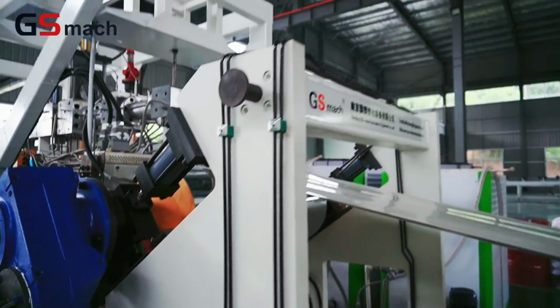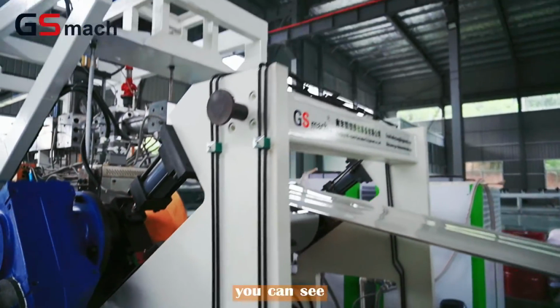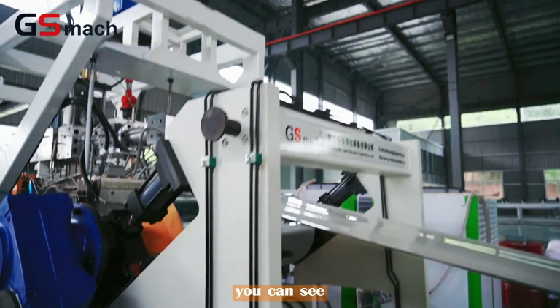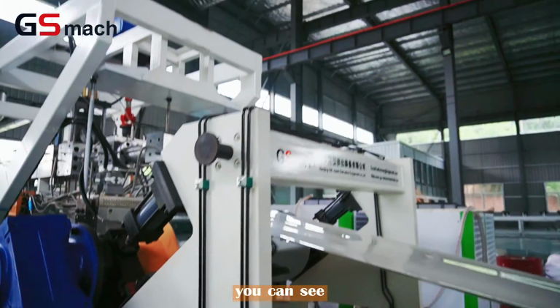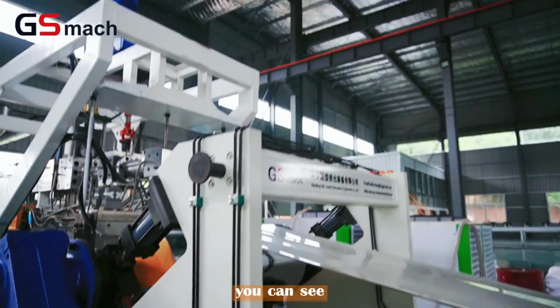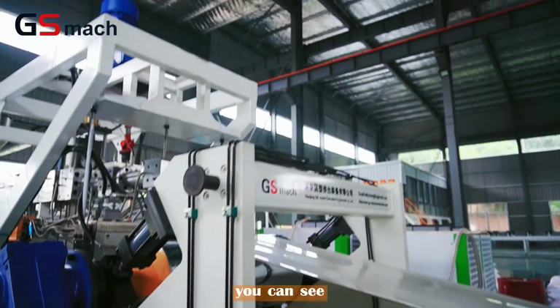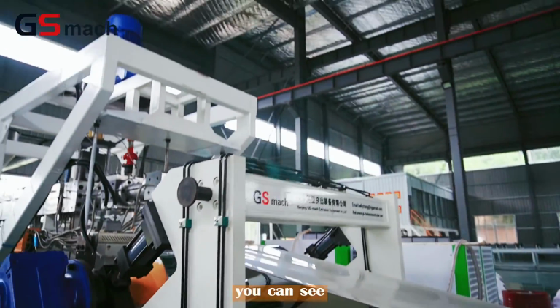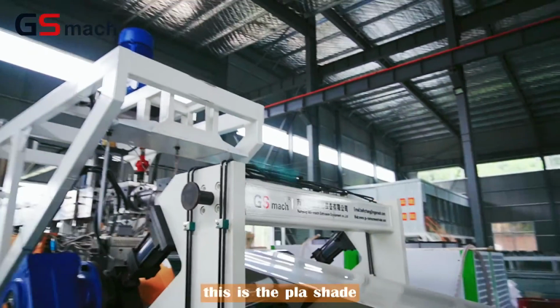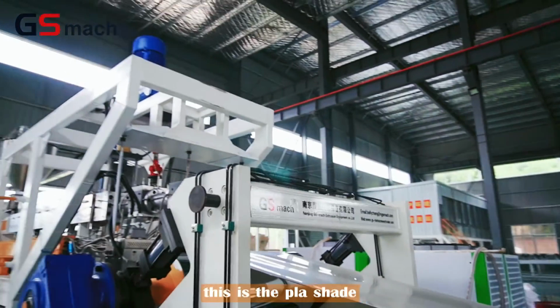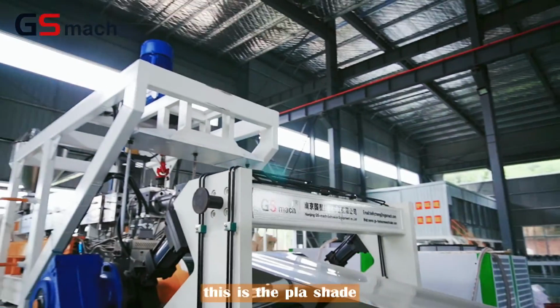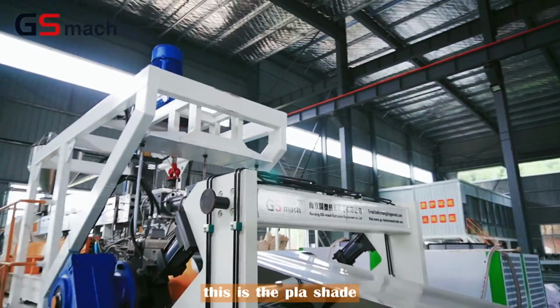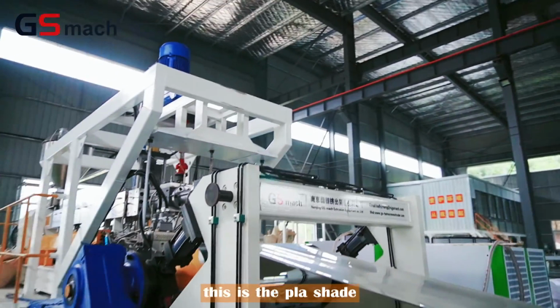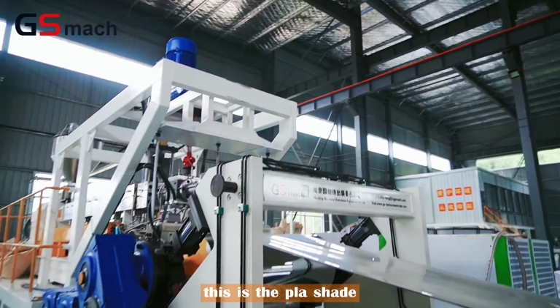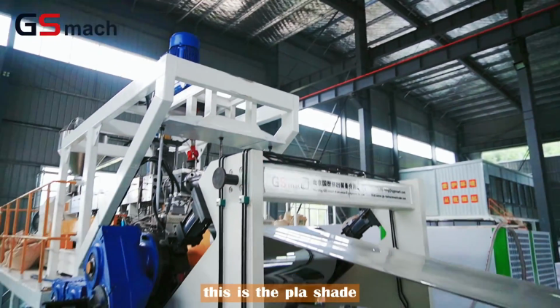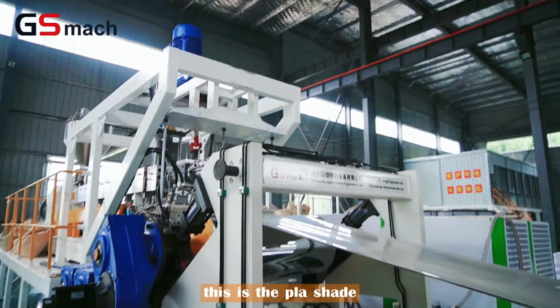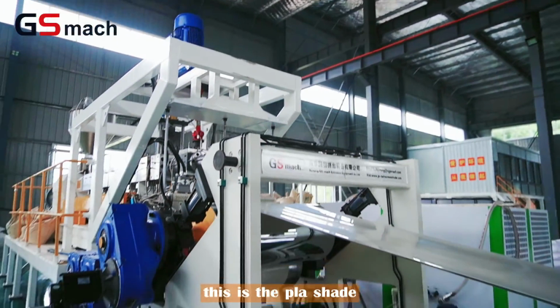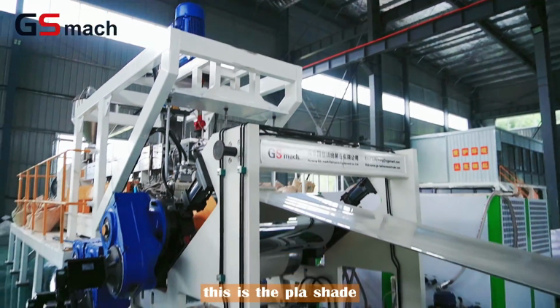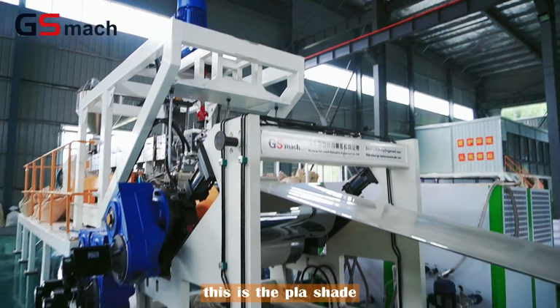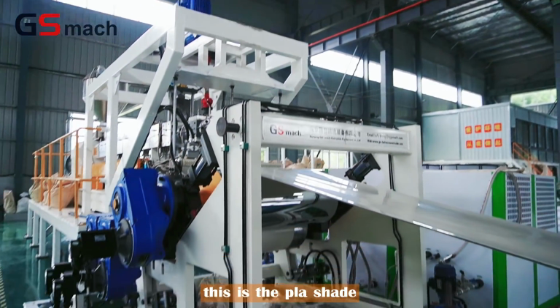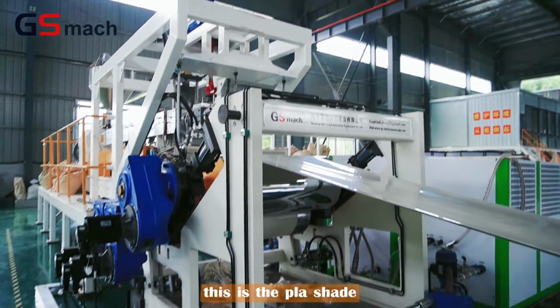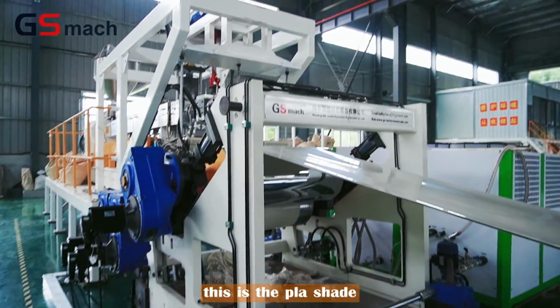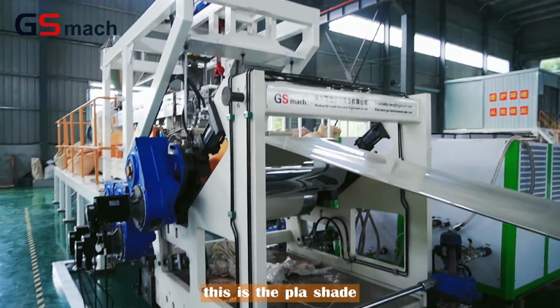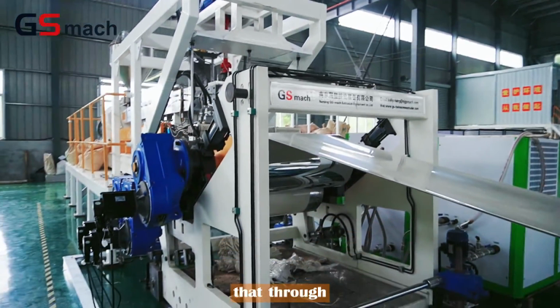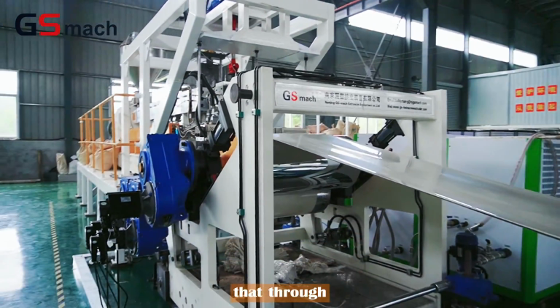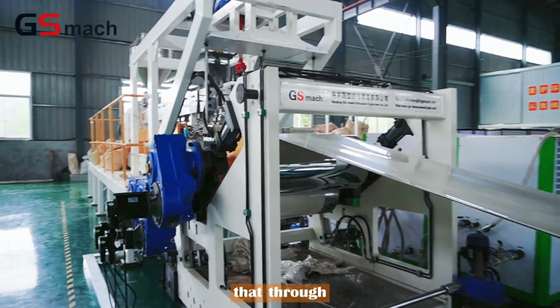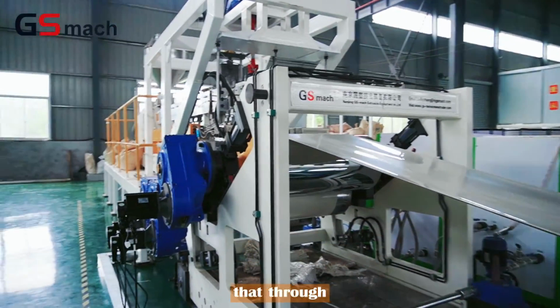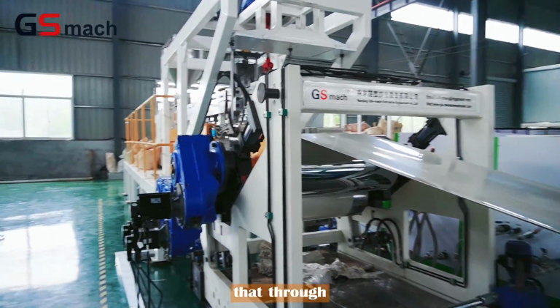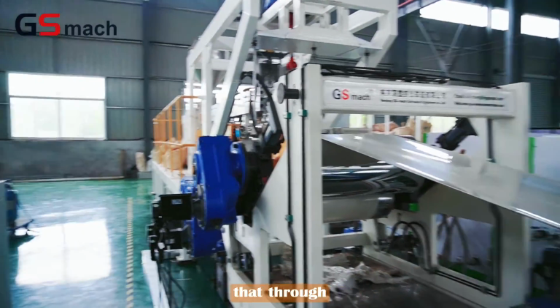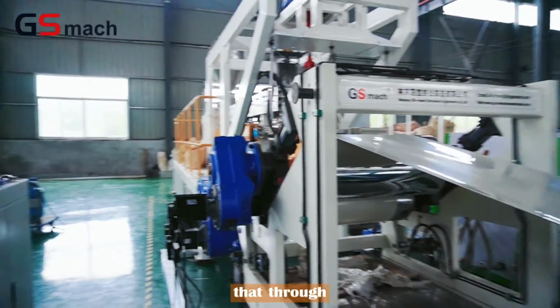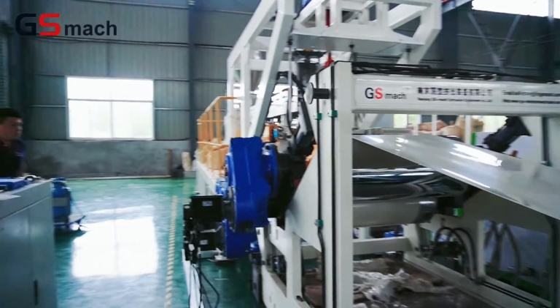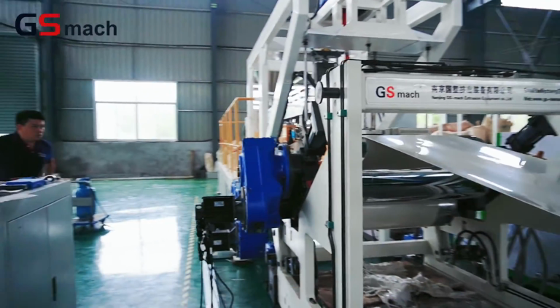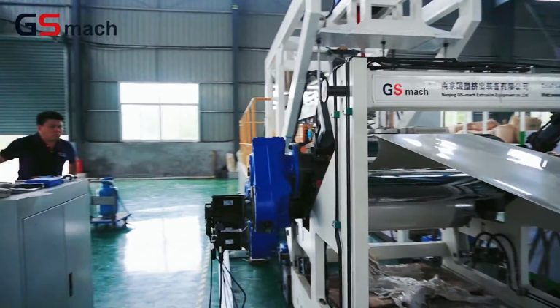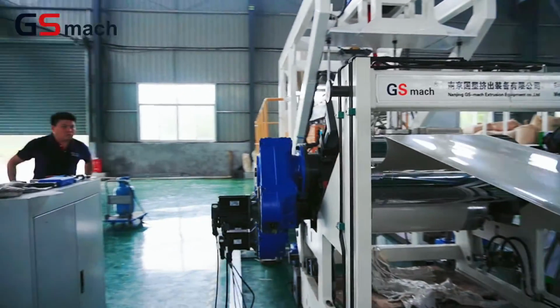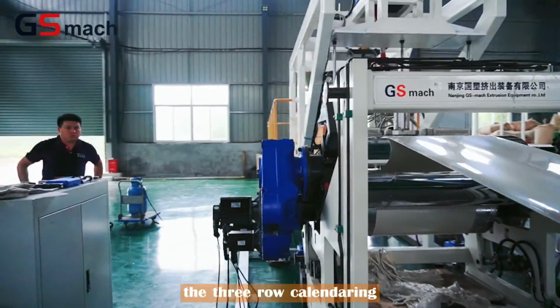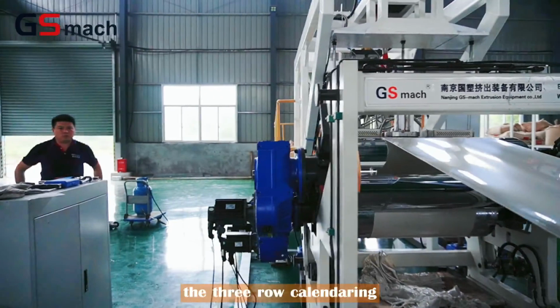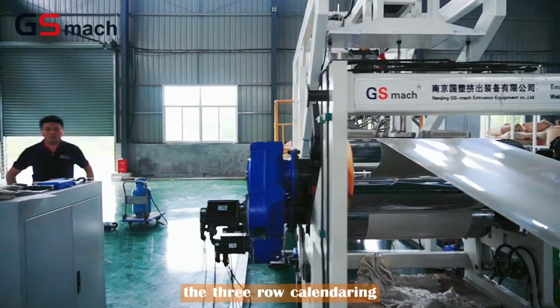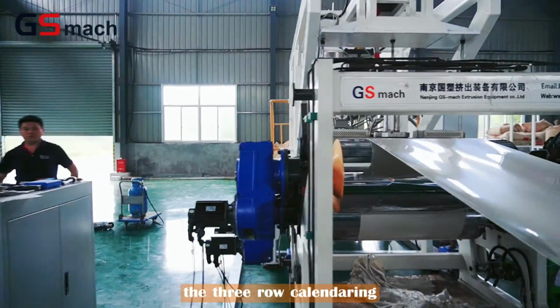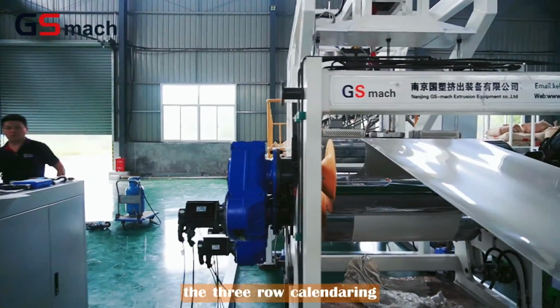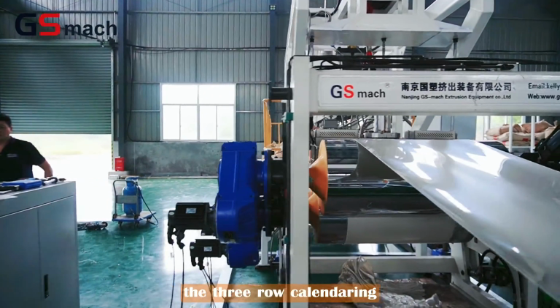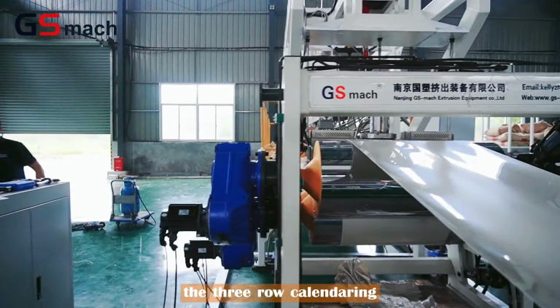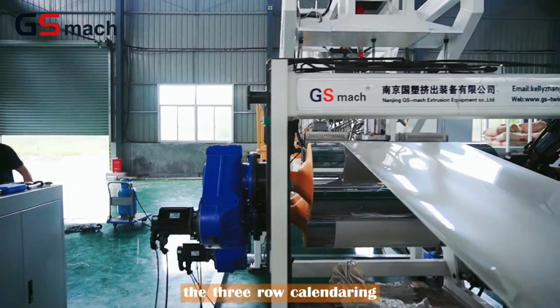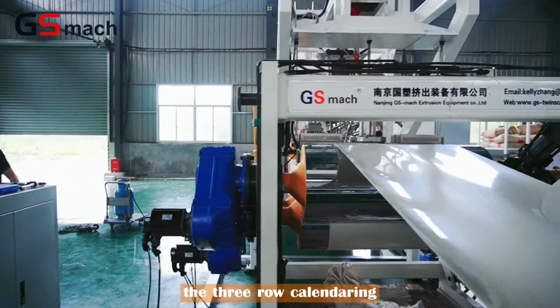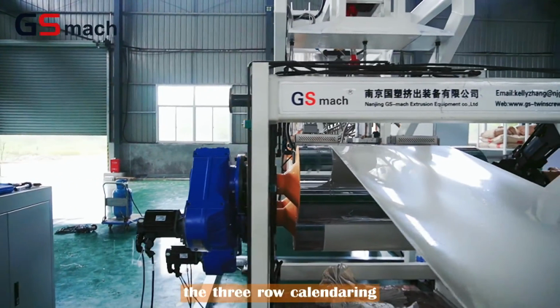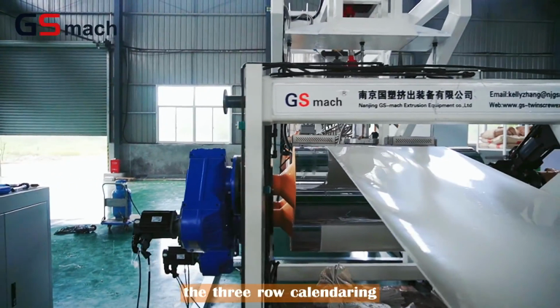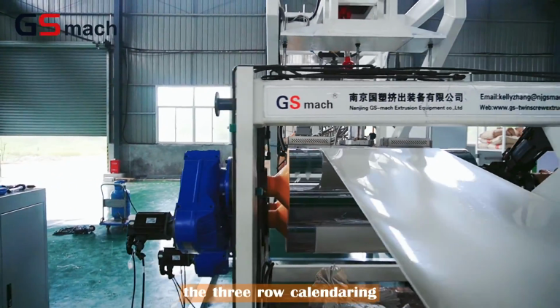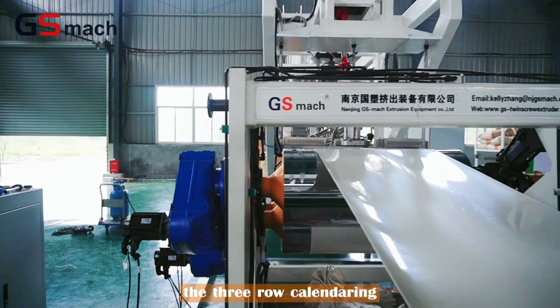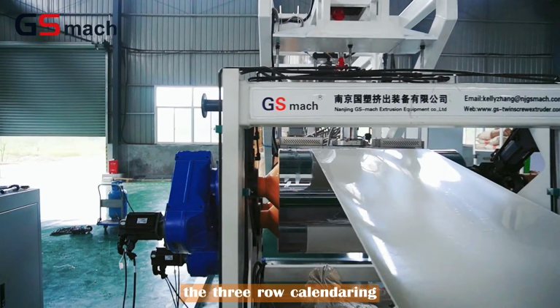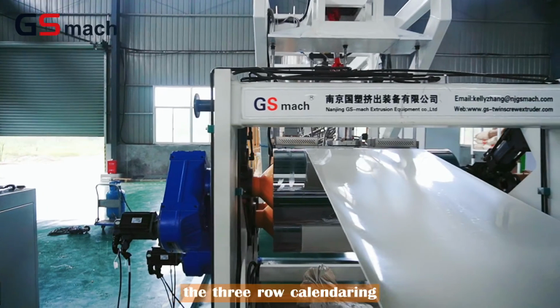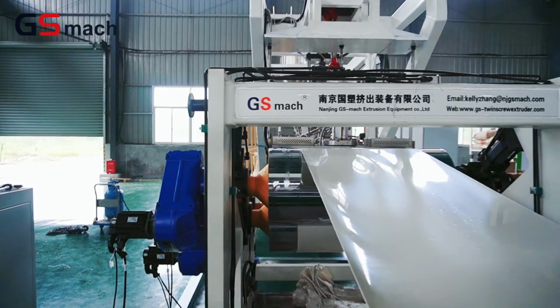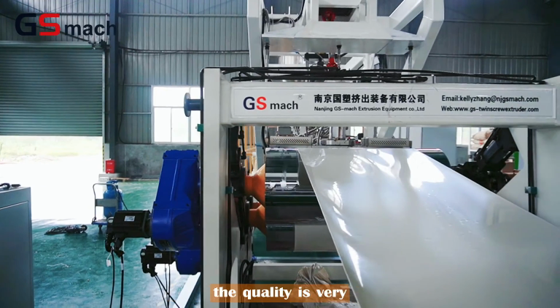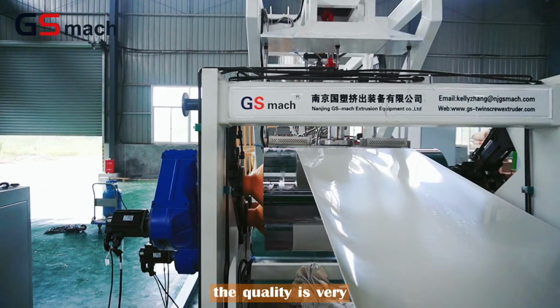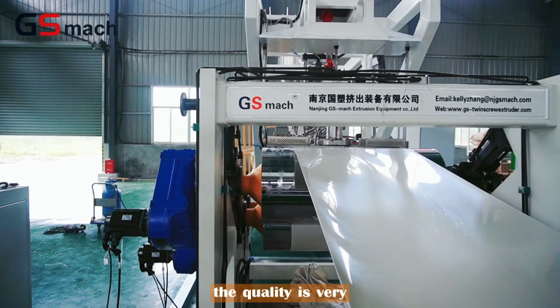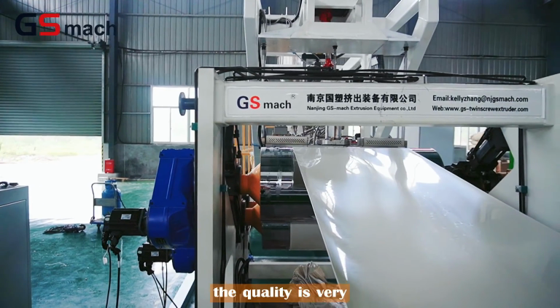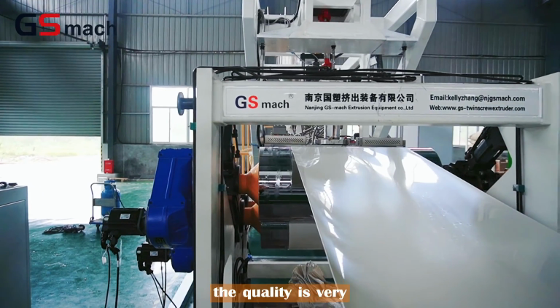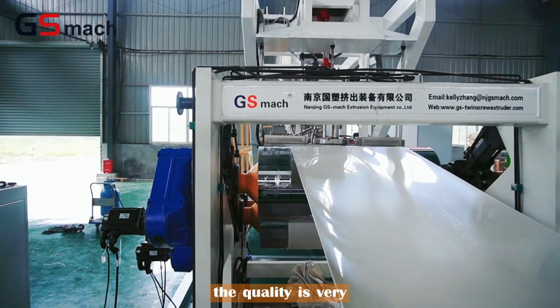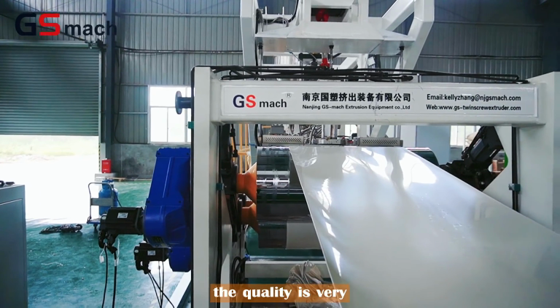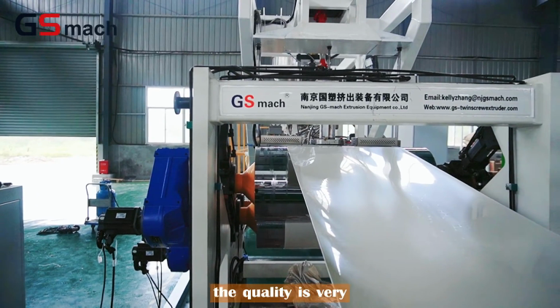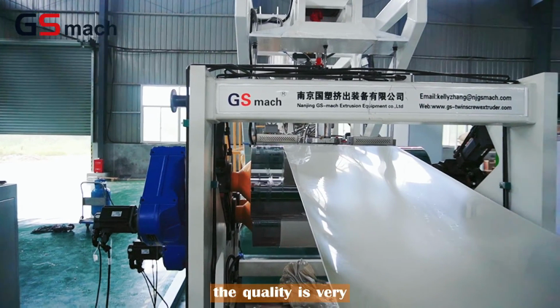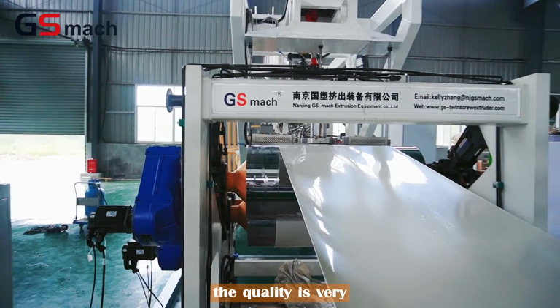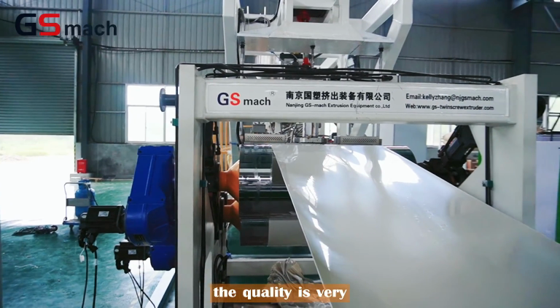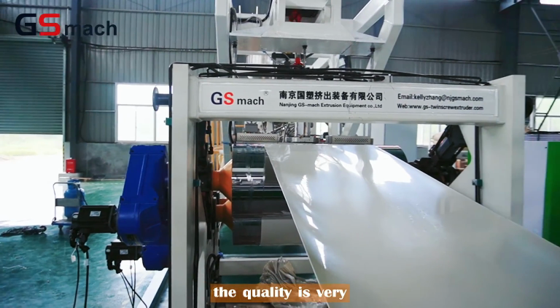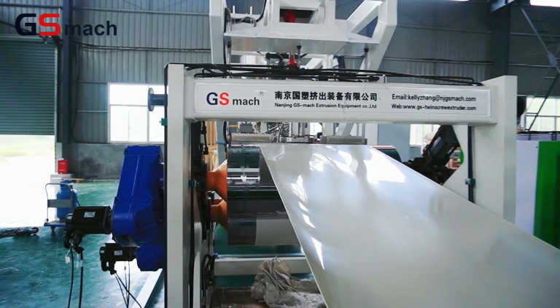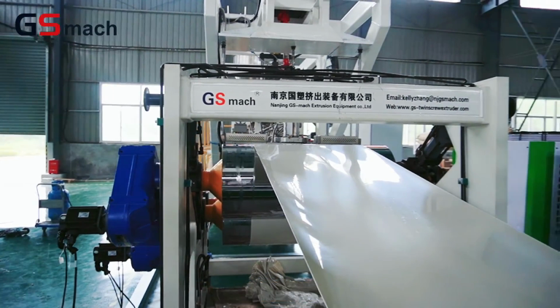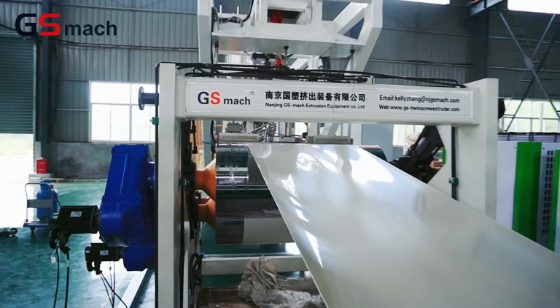You can see this is the PLA sheet that goes through the three-row calendaring. The quality is very good.